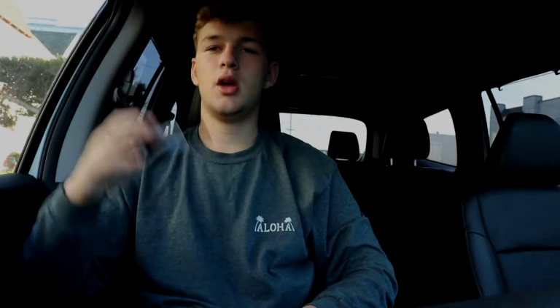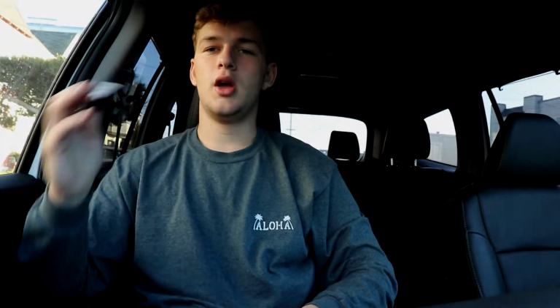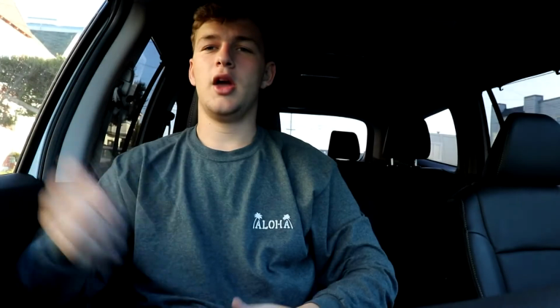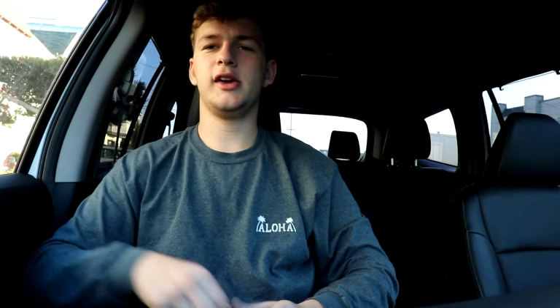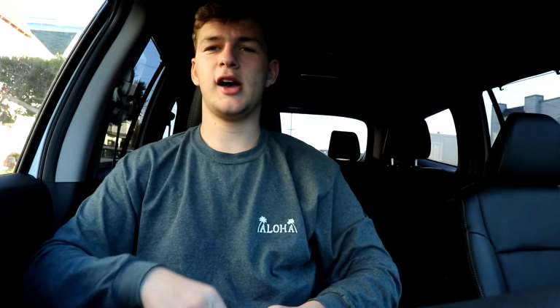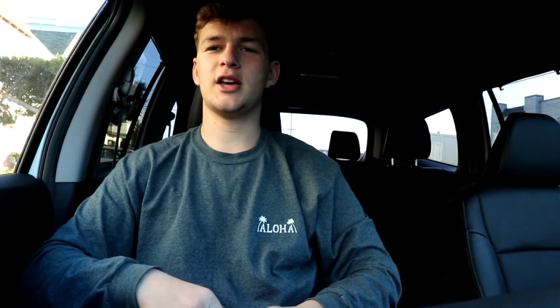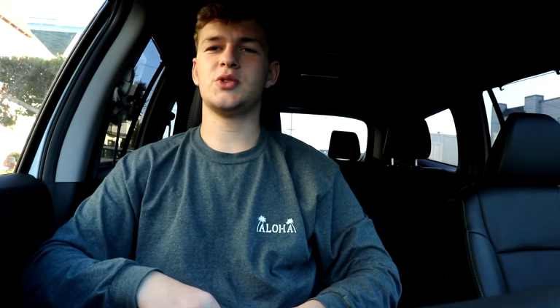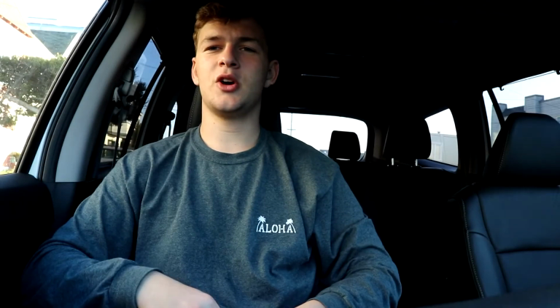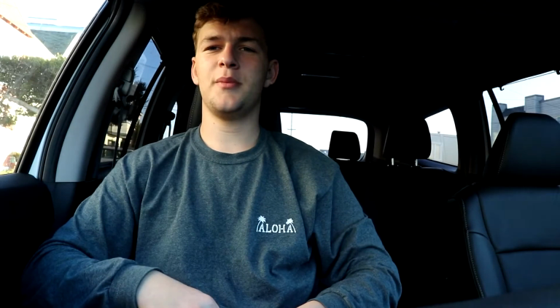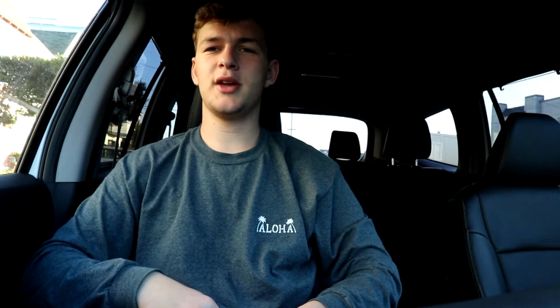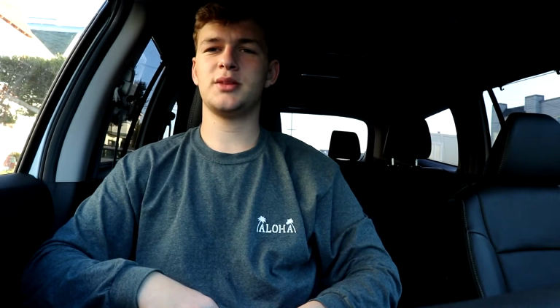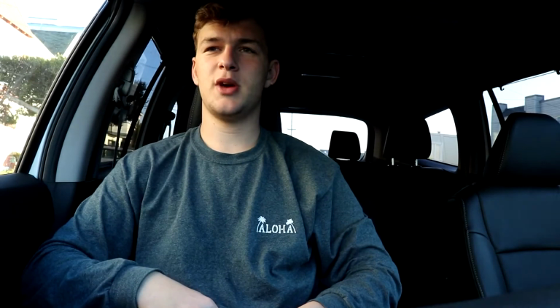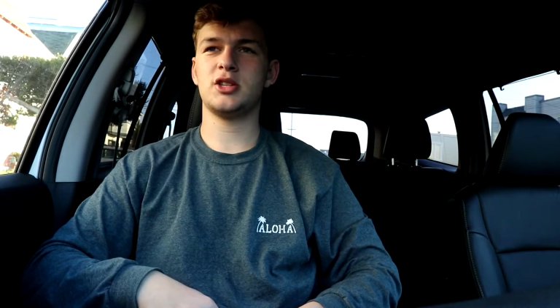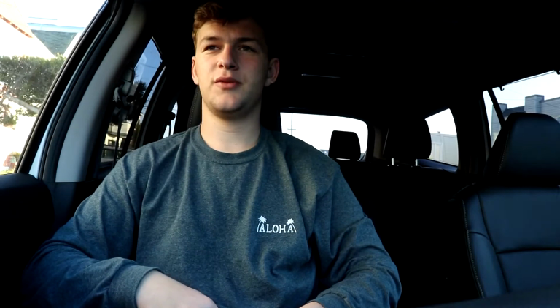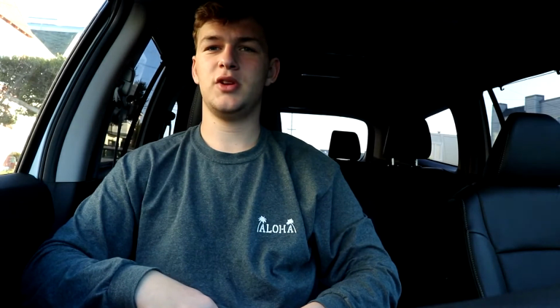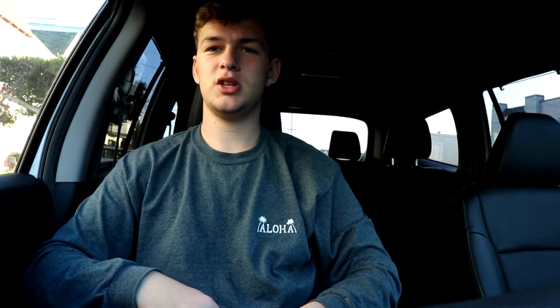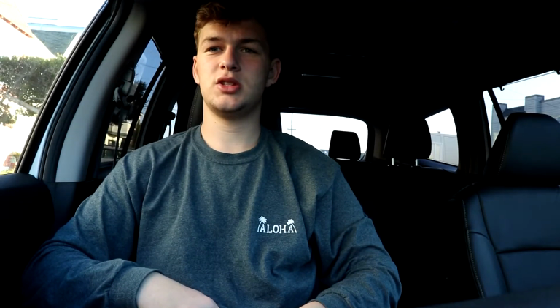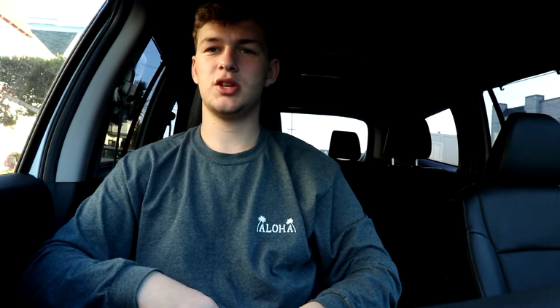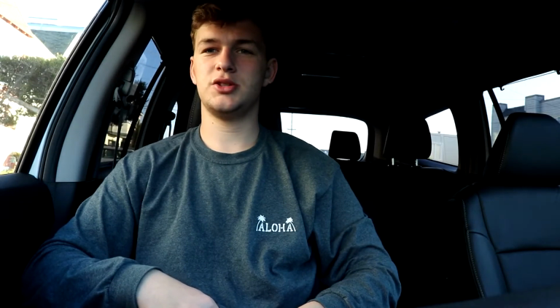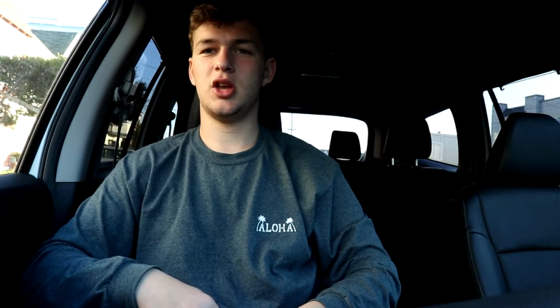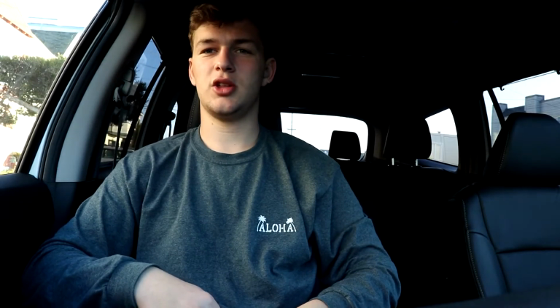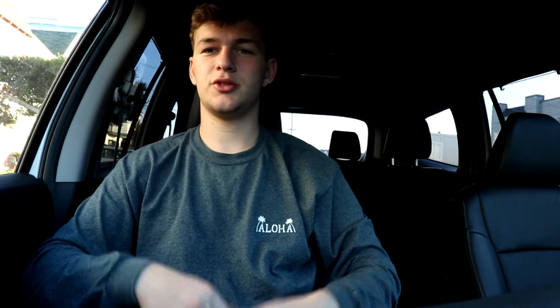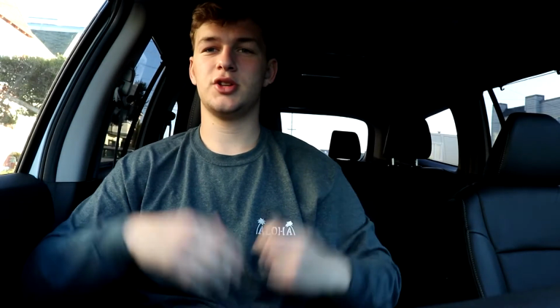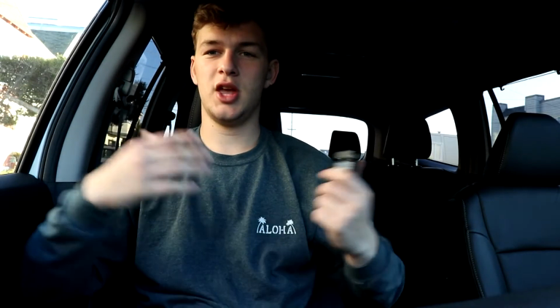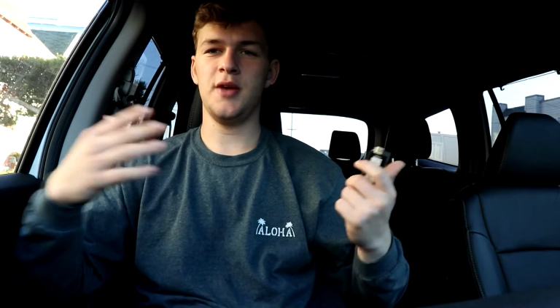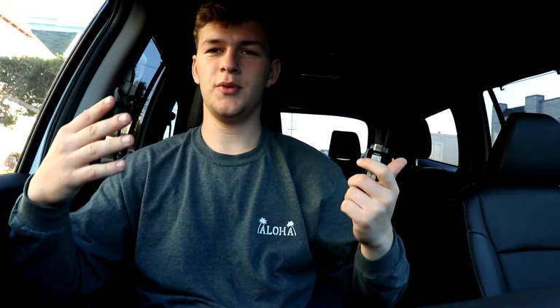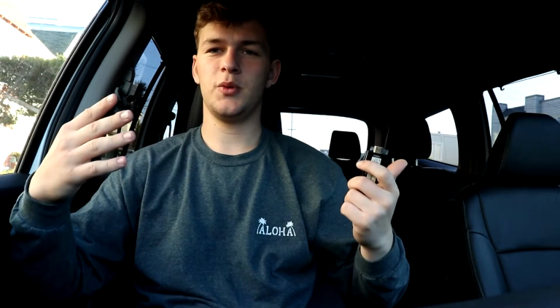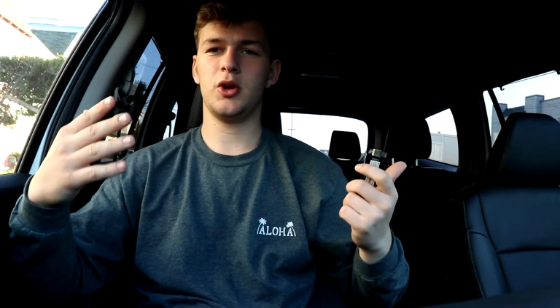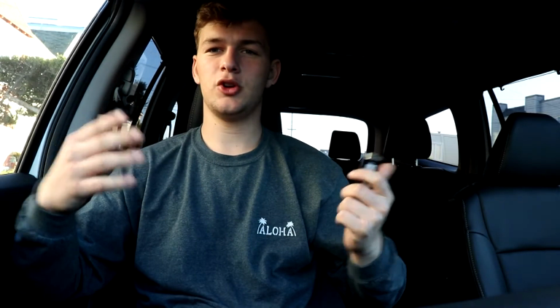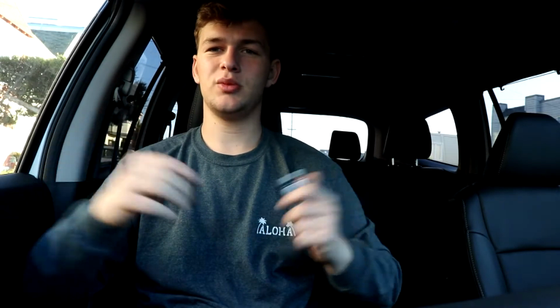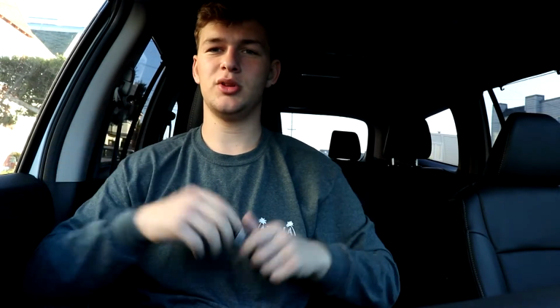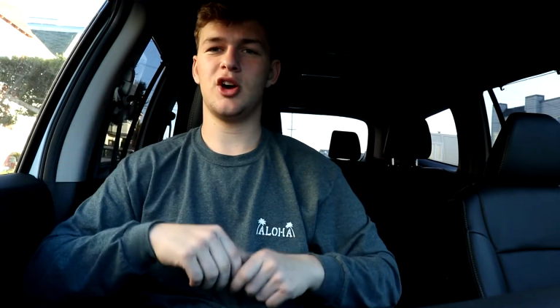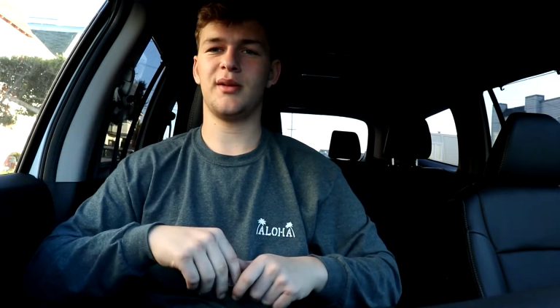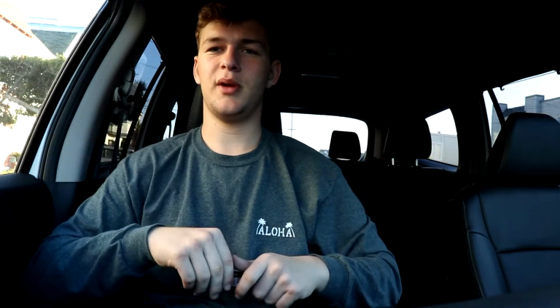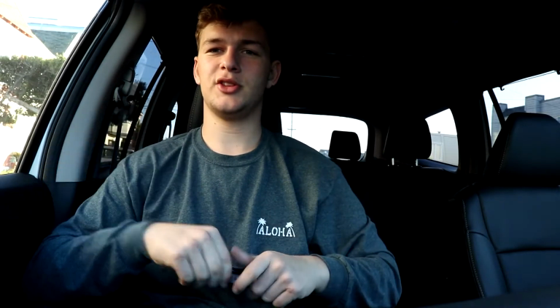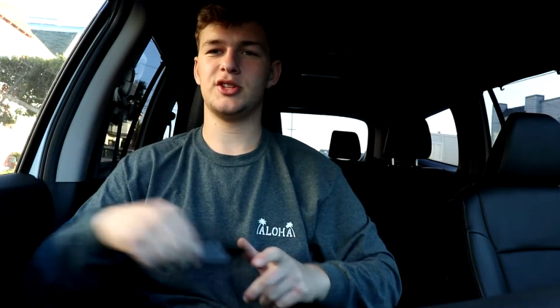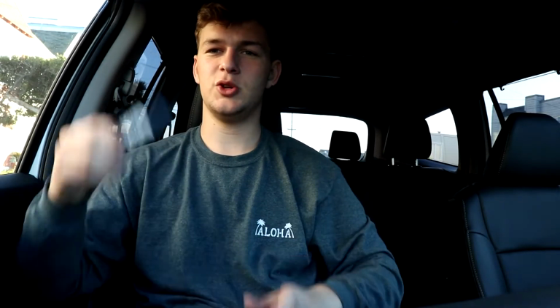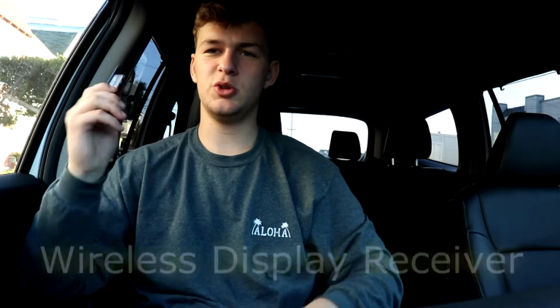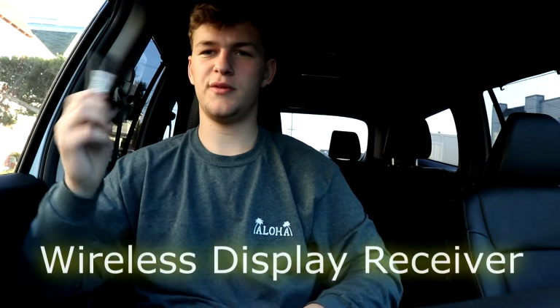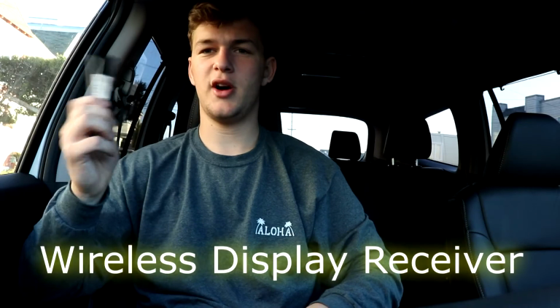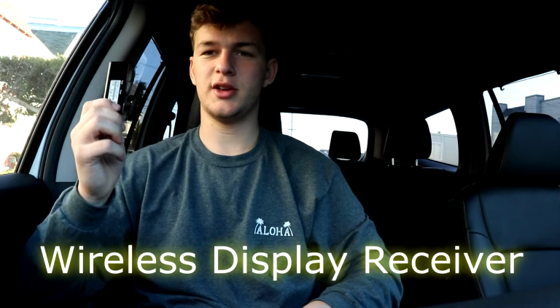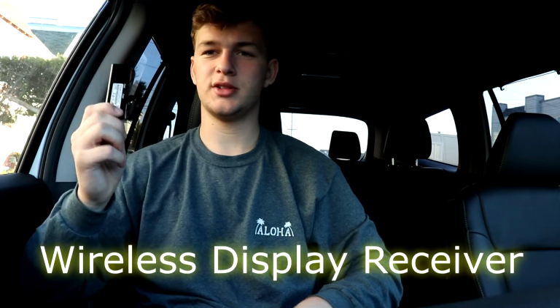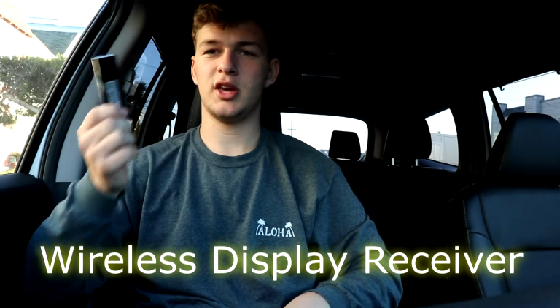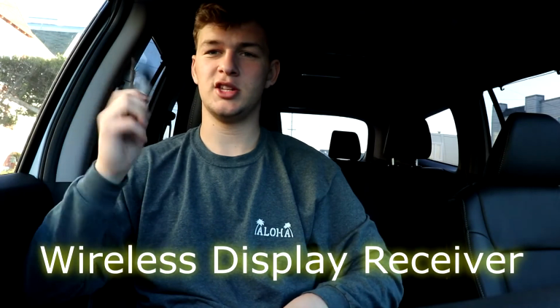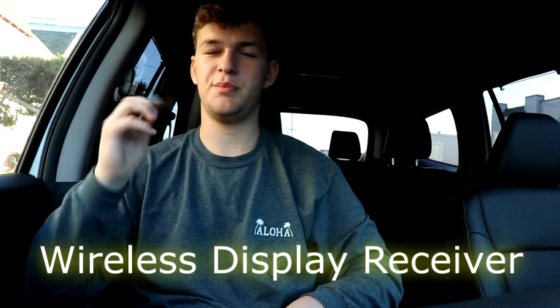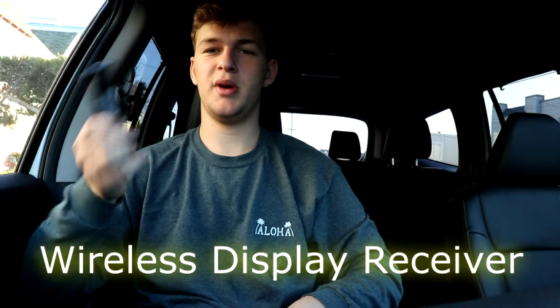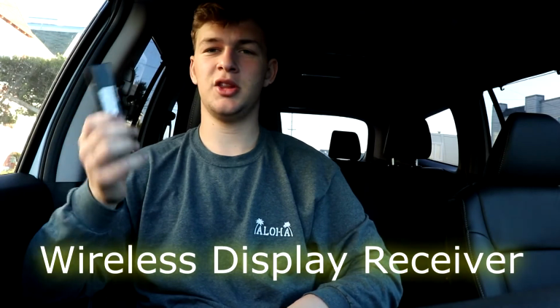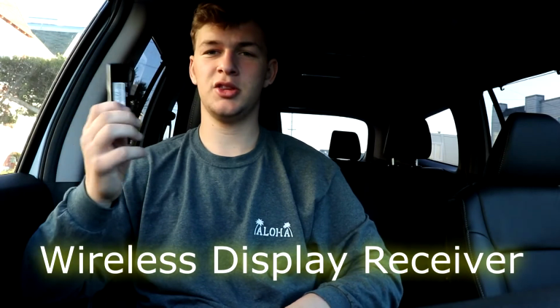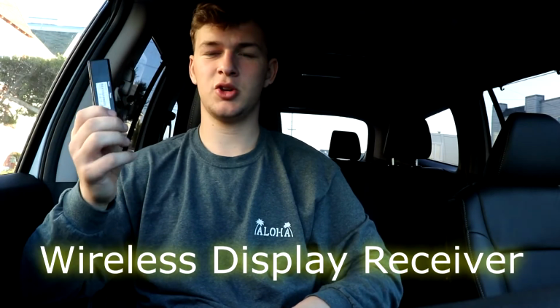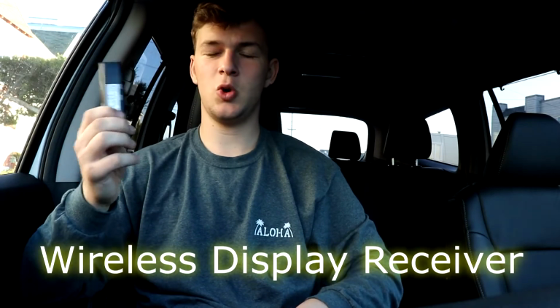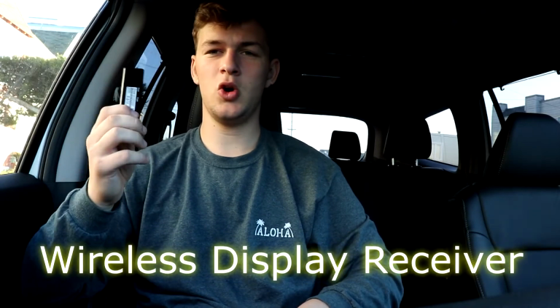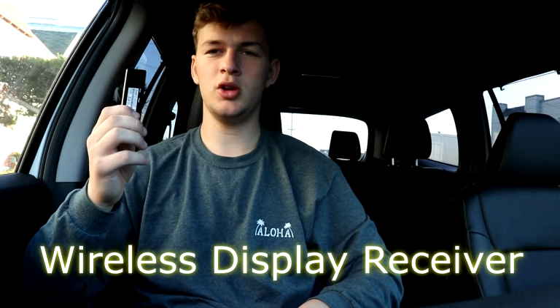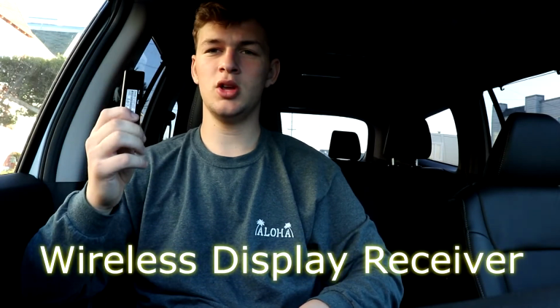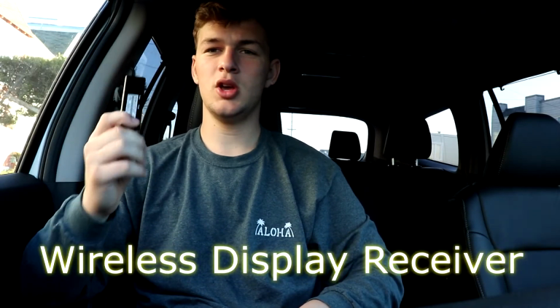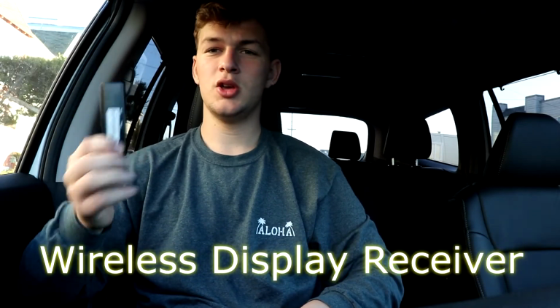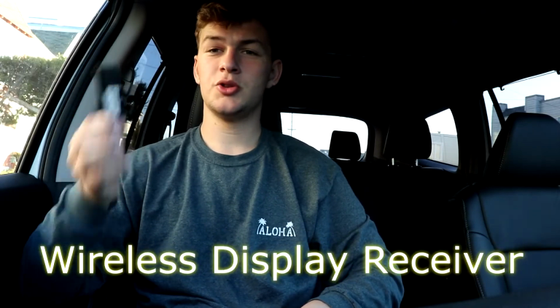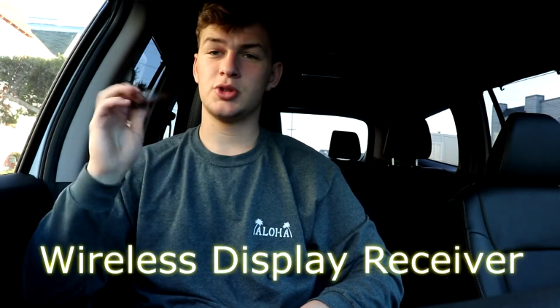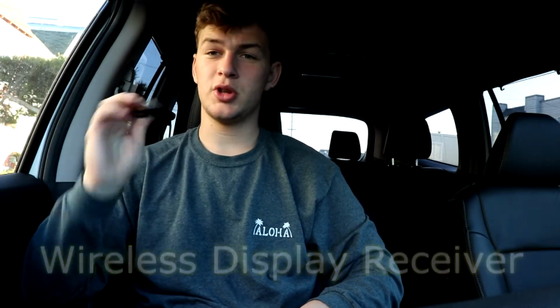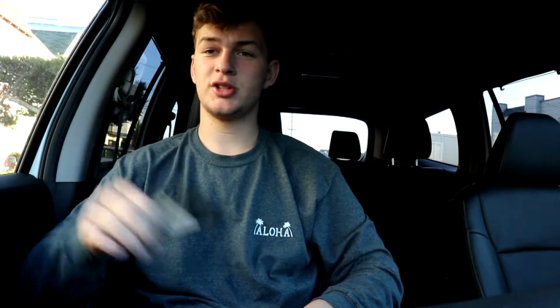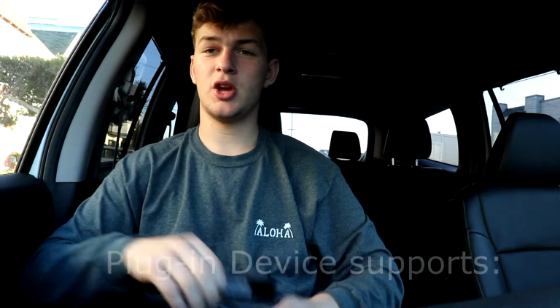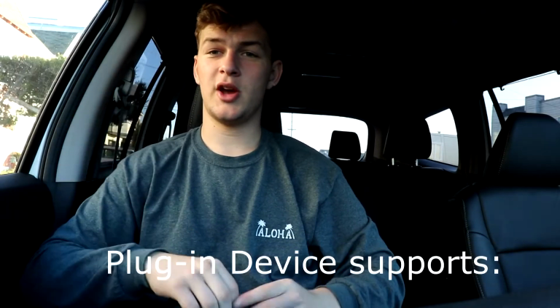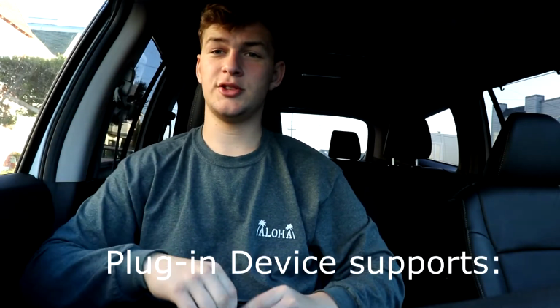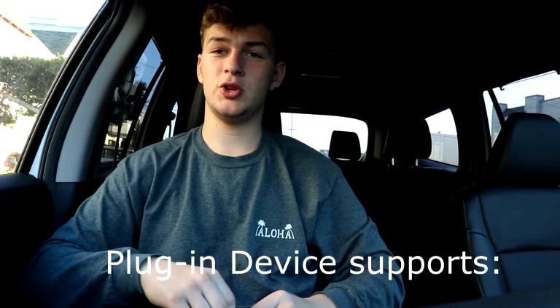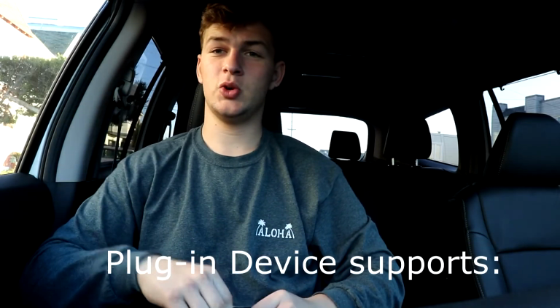Hey guys, welcome back to Master V and Son's channel. Today we are going to be talking about this new device. It's better than the cord, so let's get right to it.